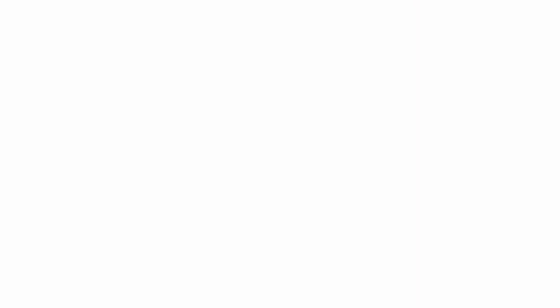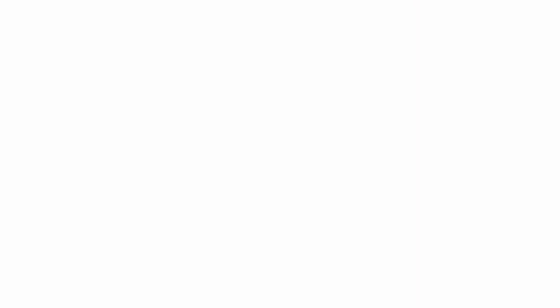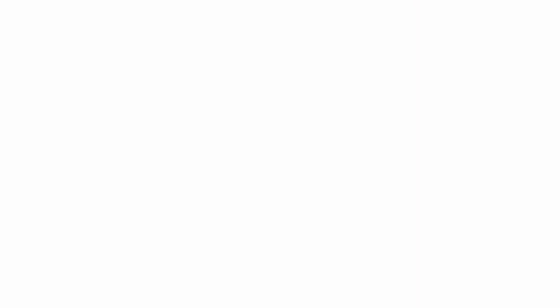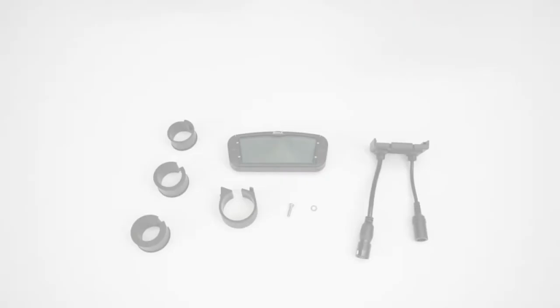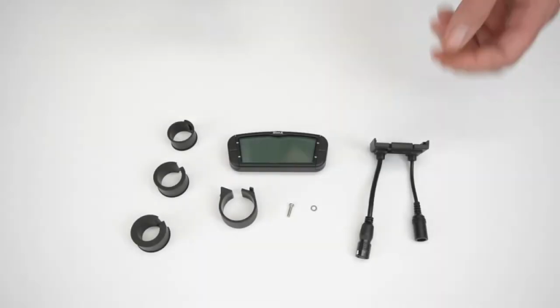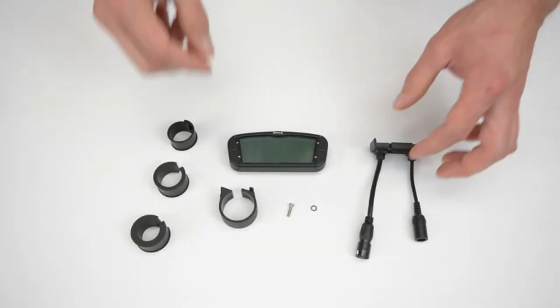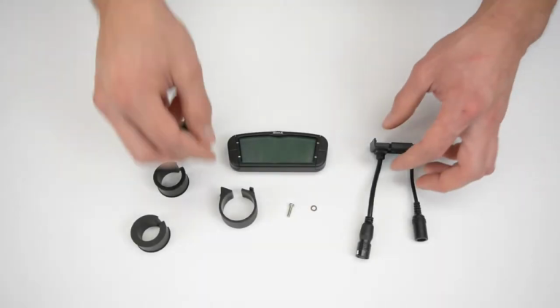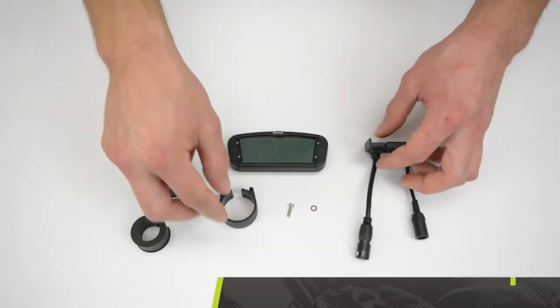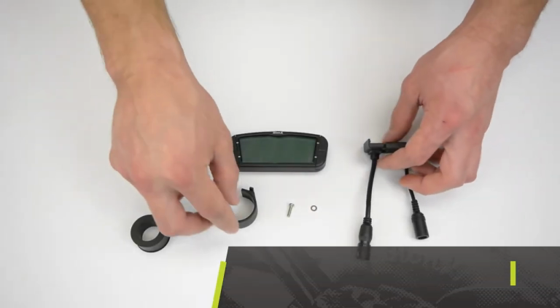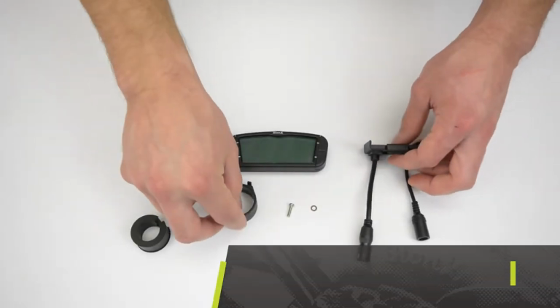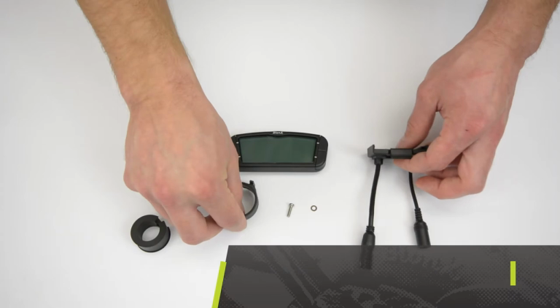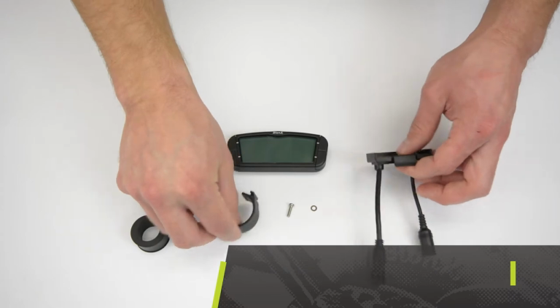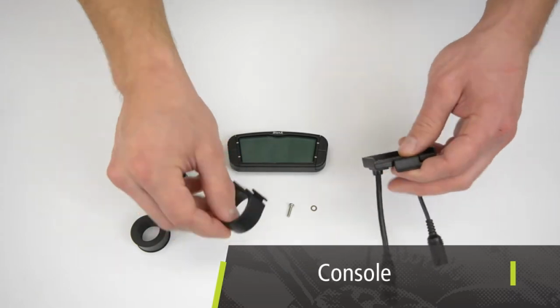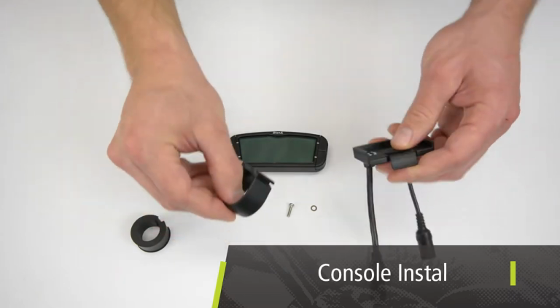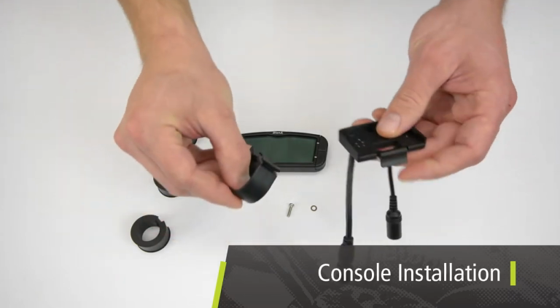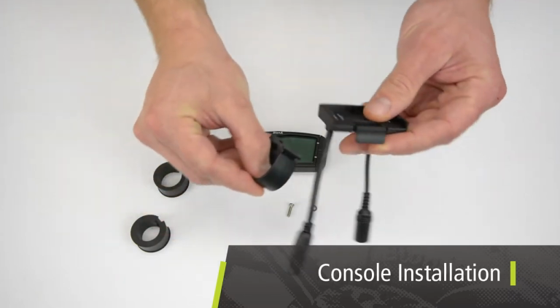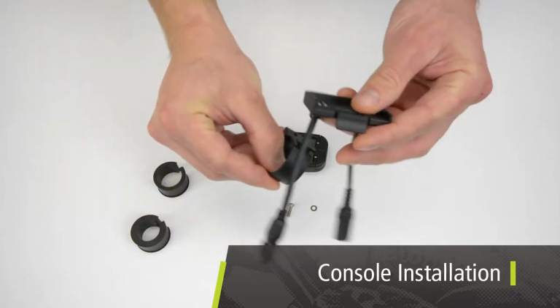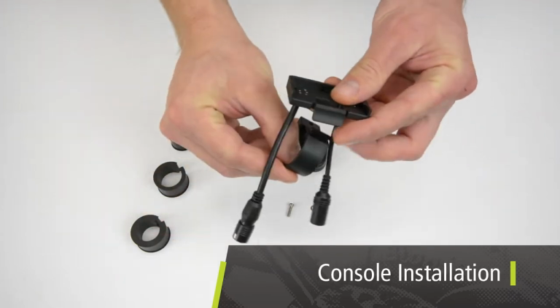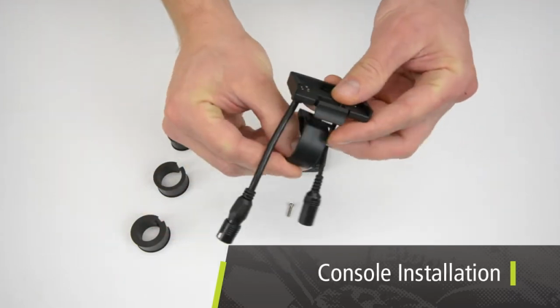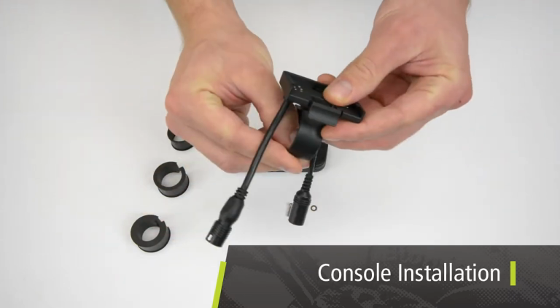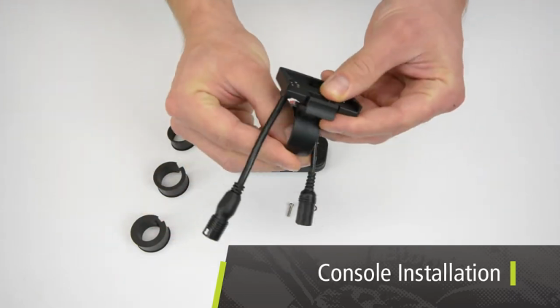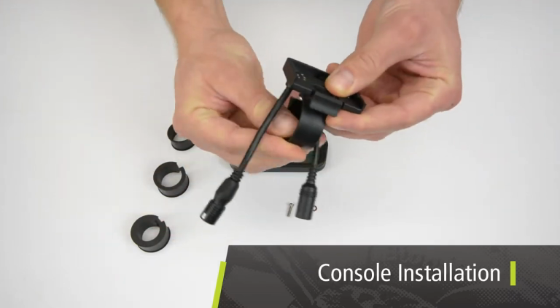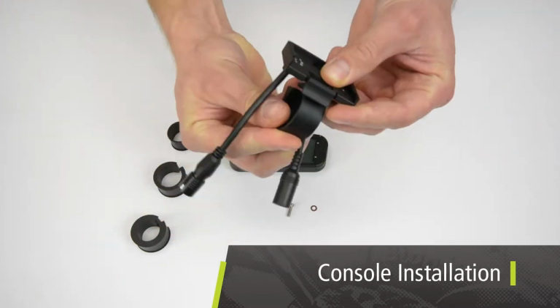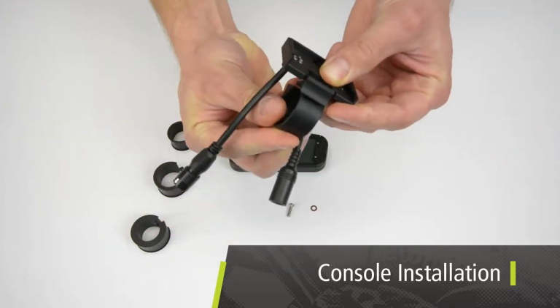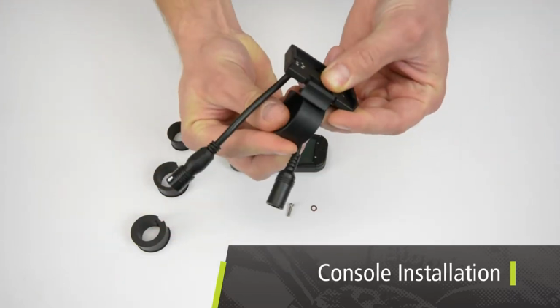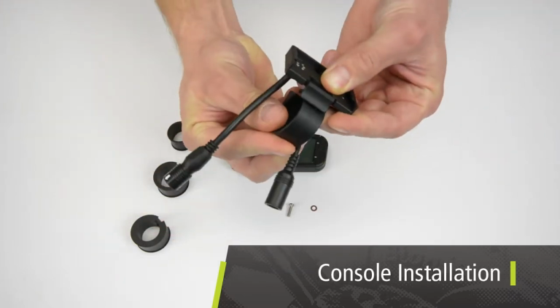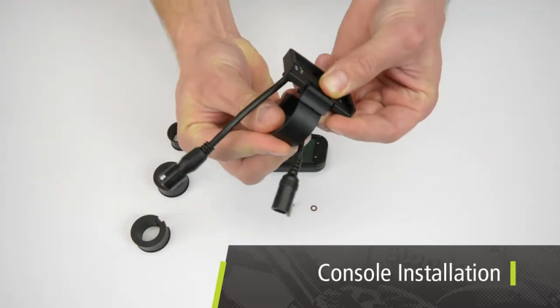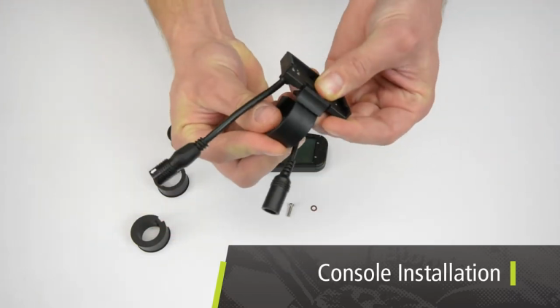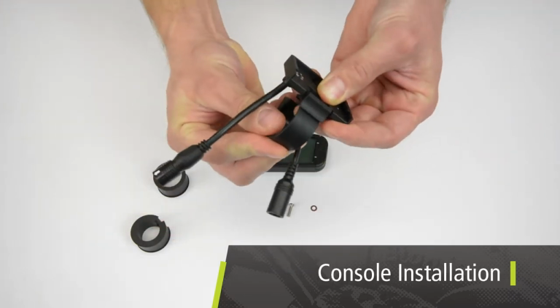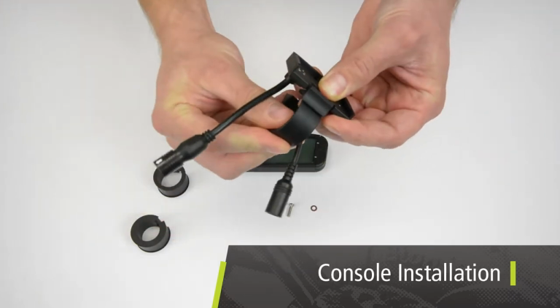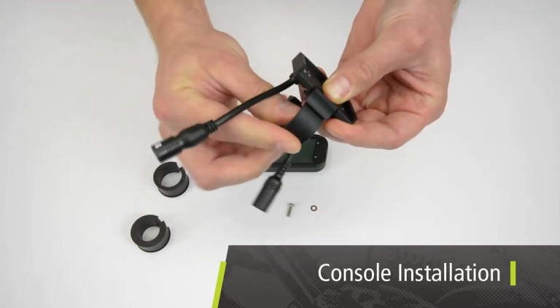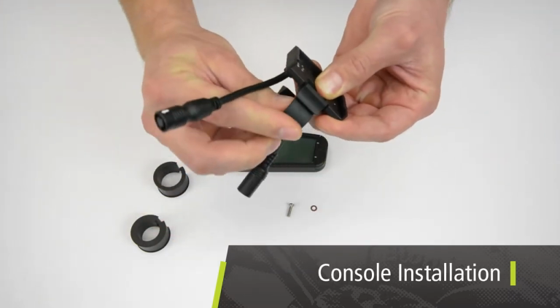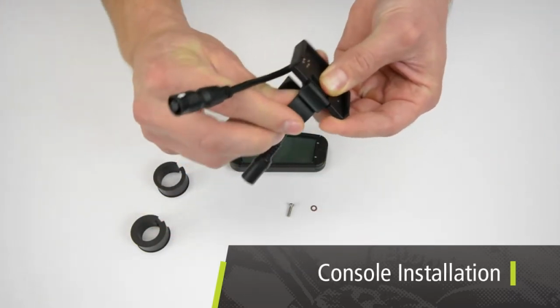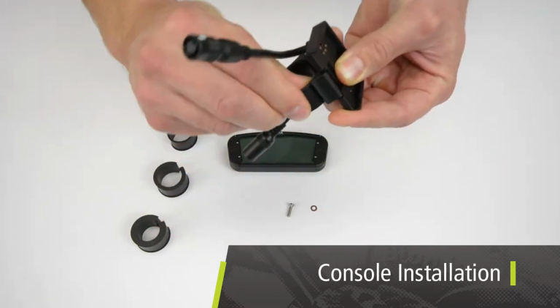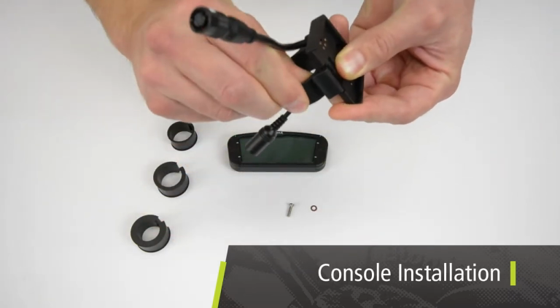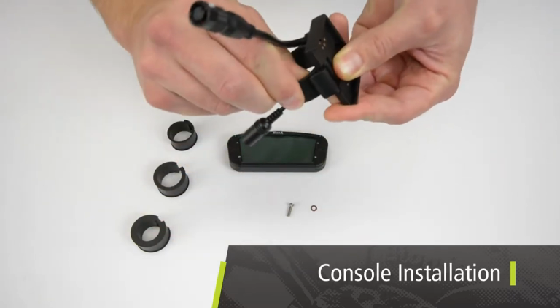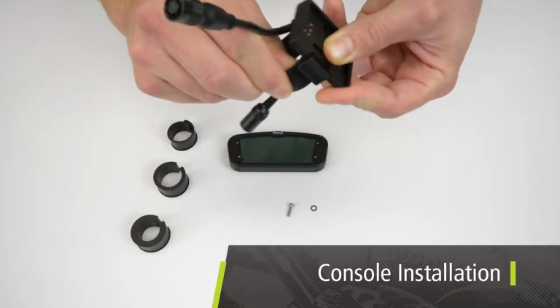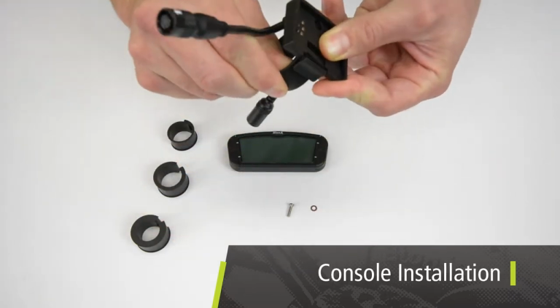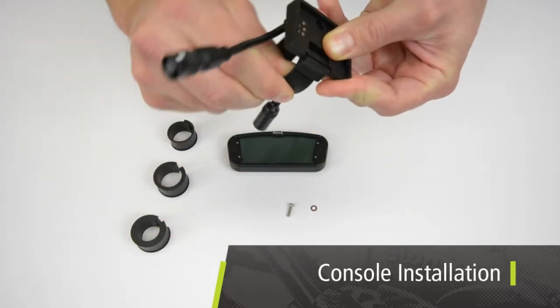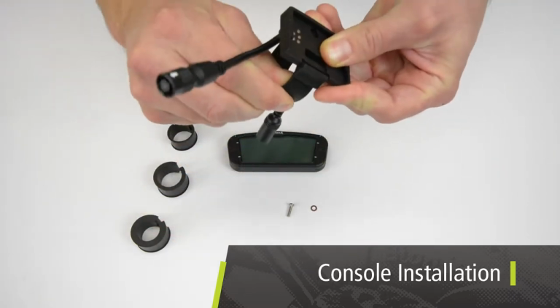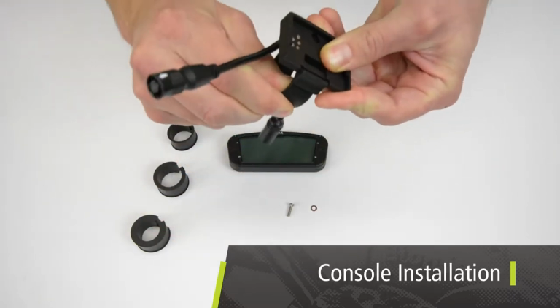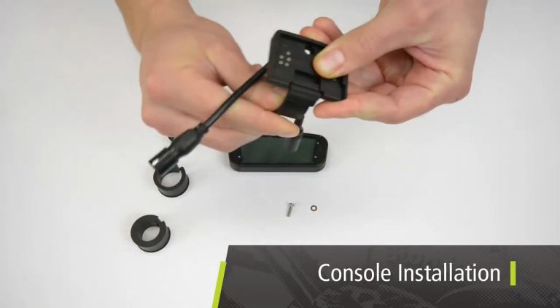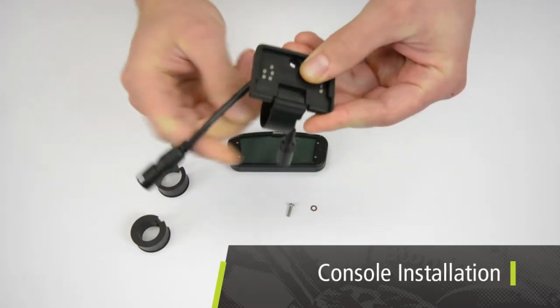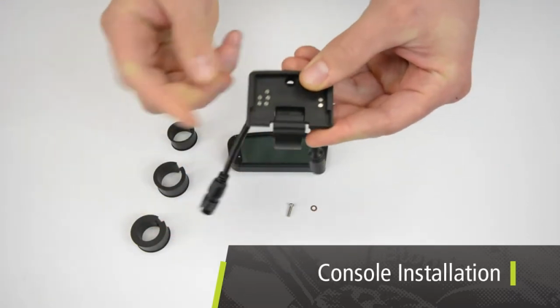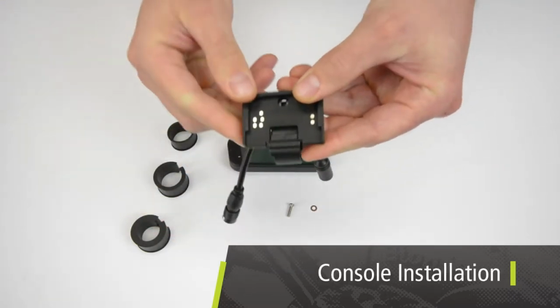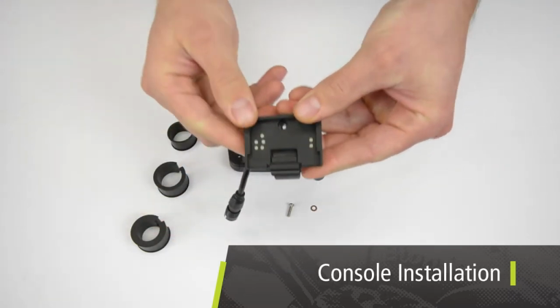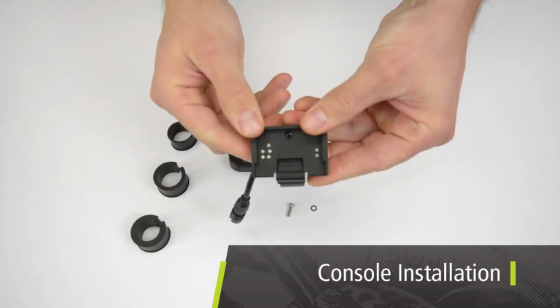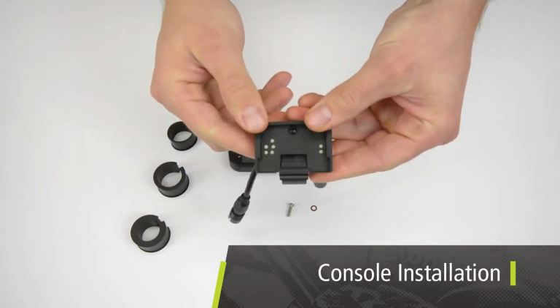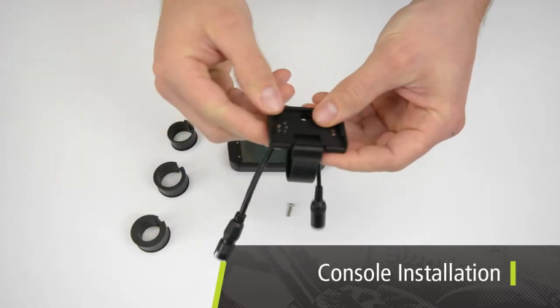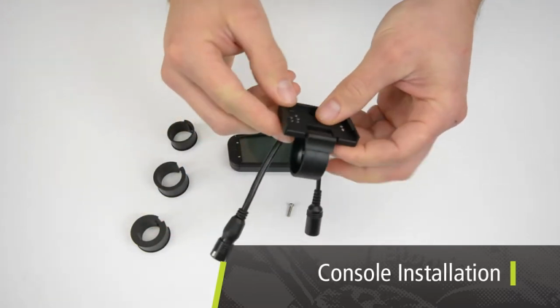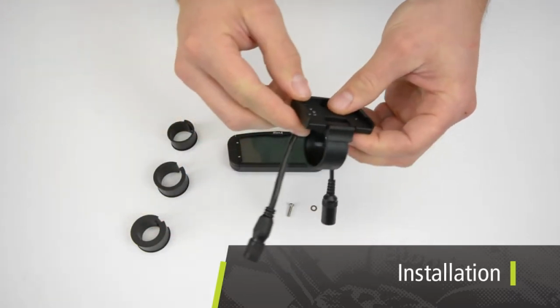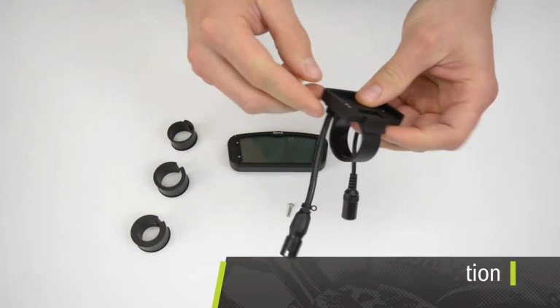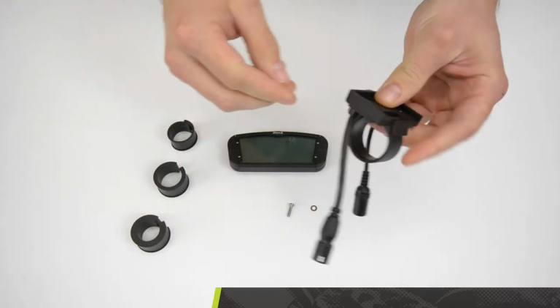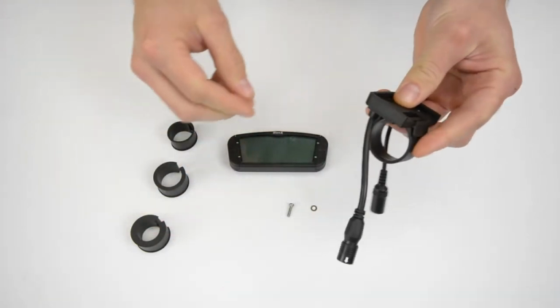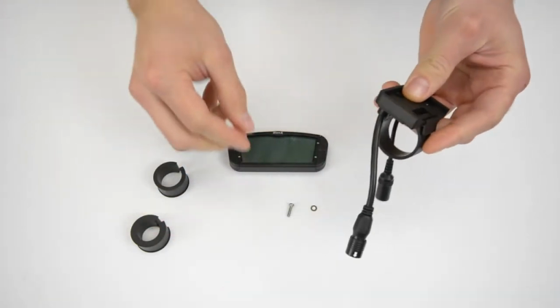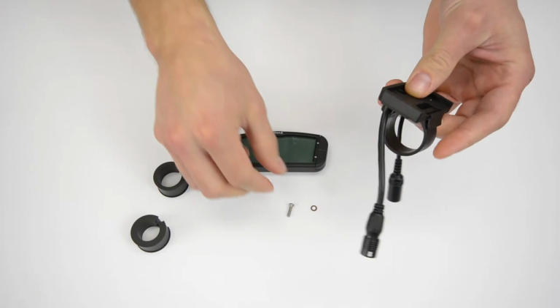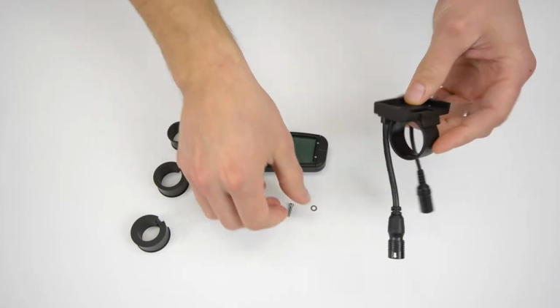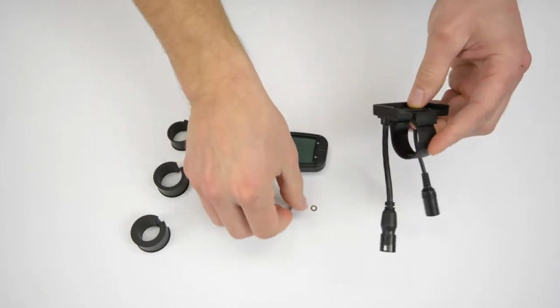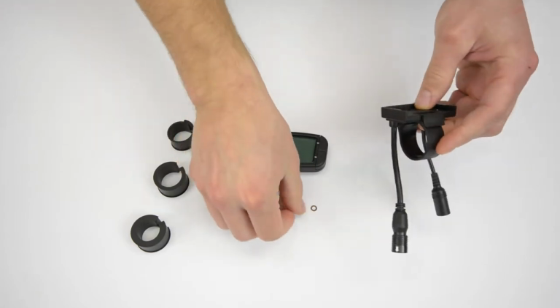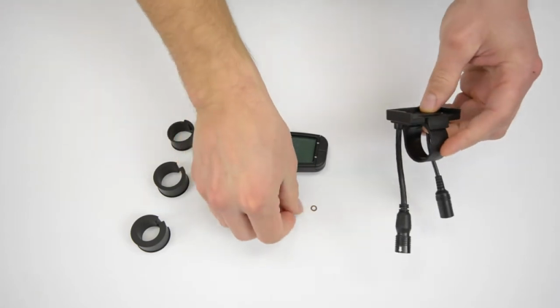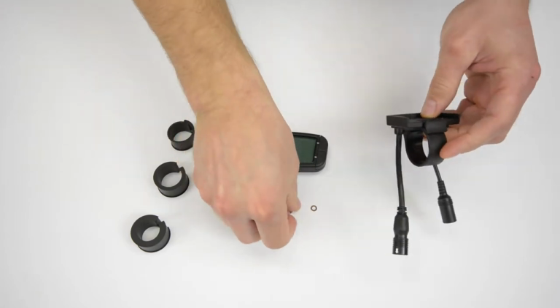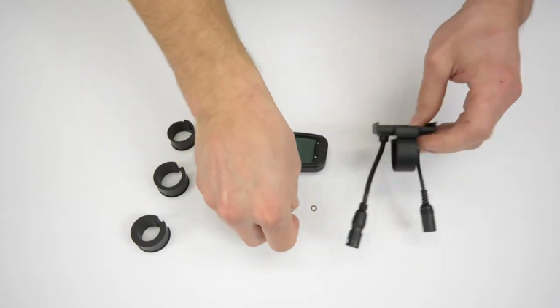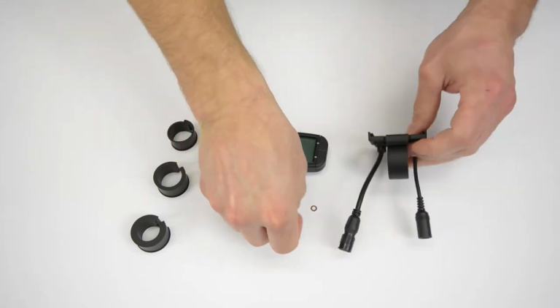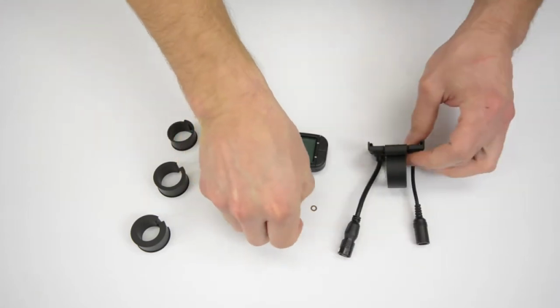To install the console, use the mounting ring with the largest rubber shim. In case of oversized handlebars, use the smaller shims.